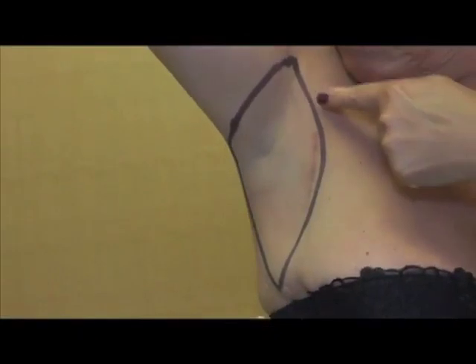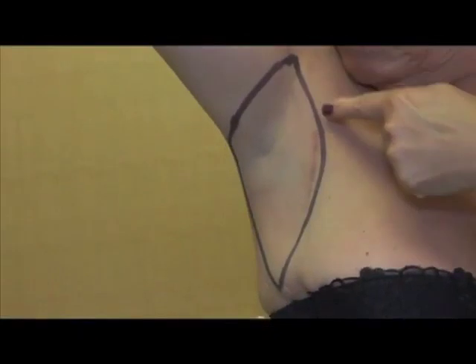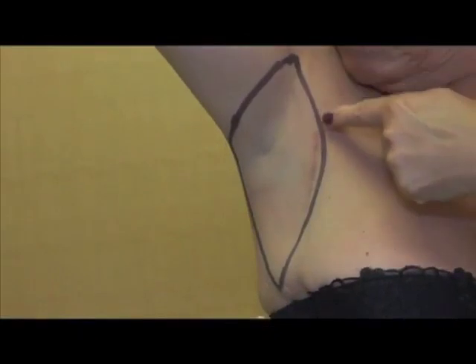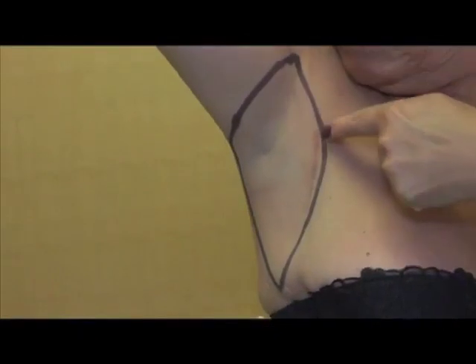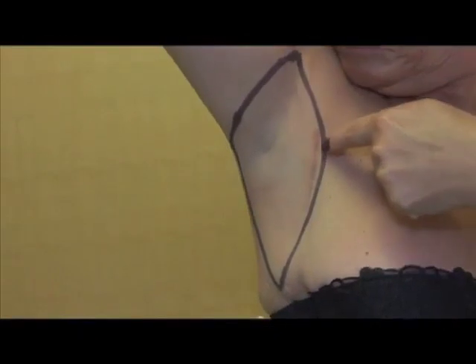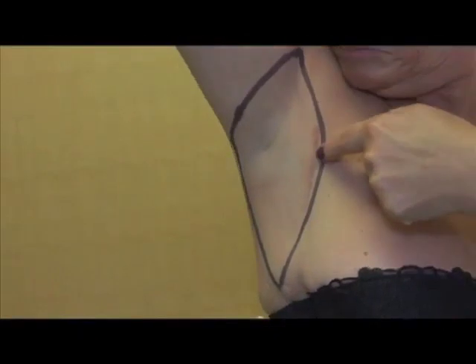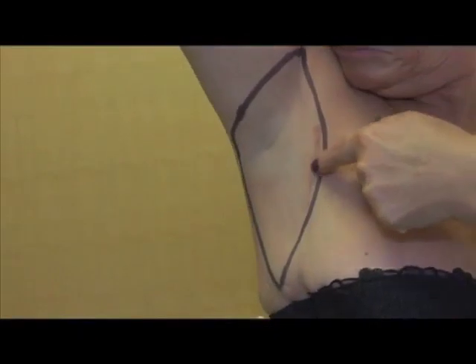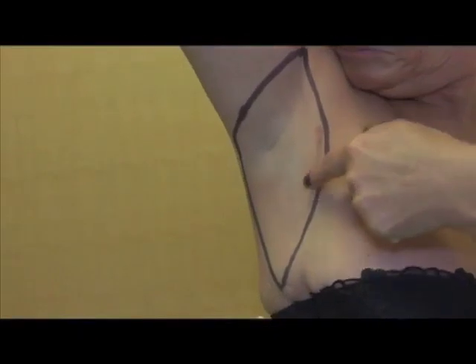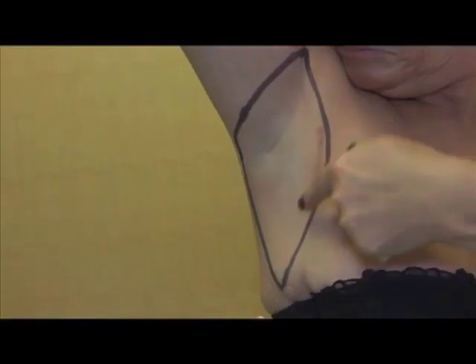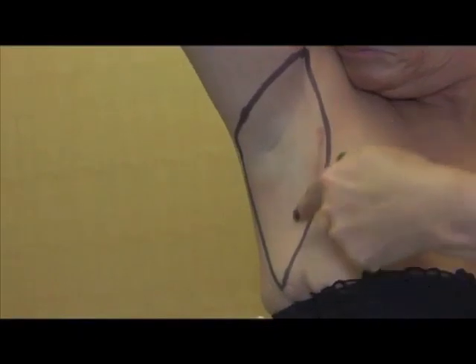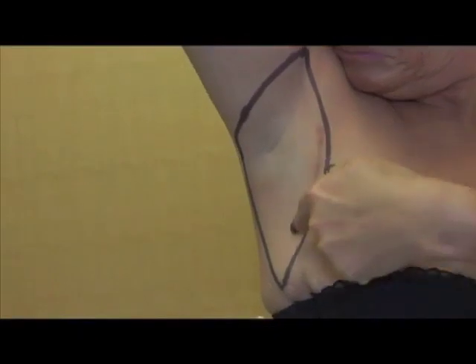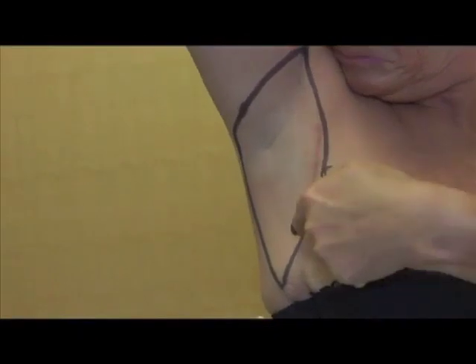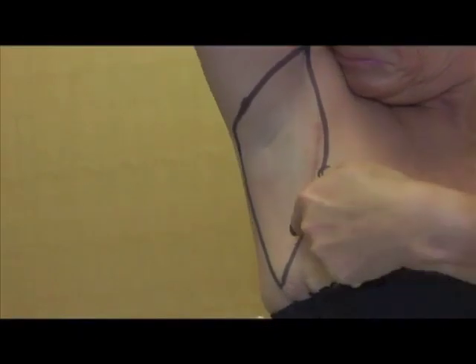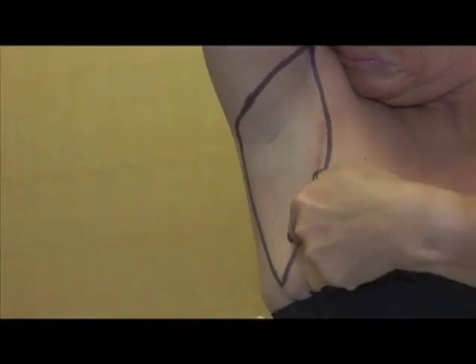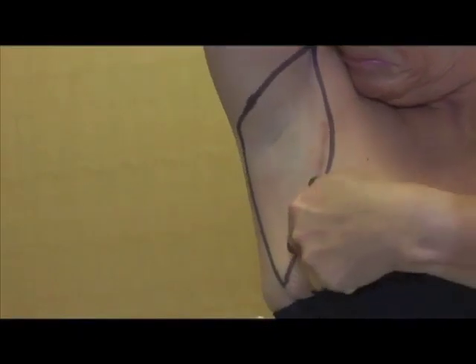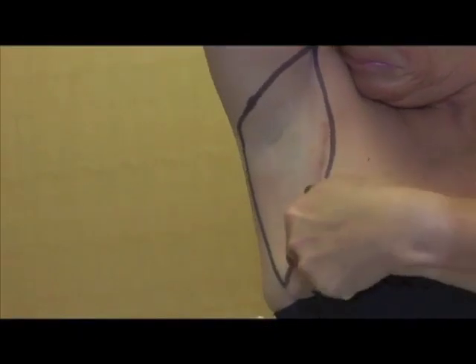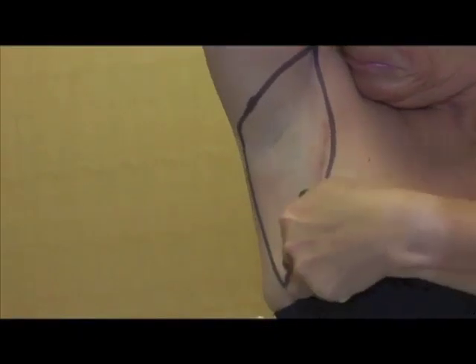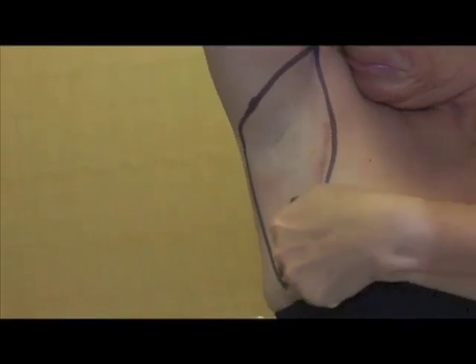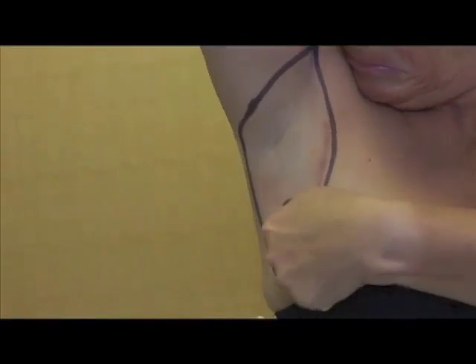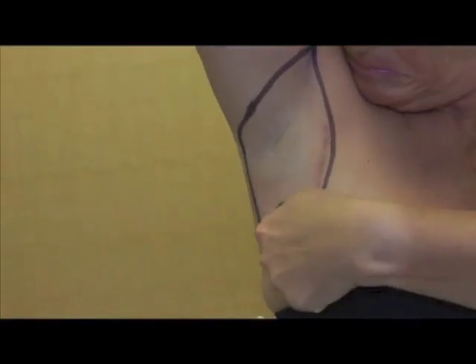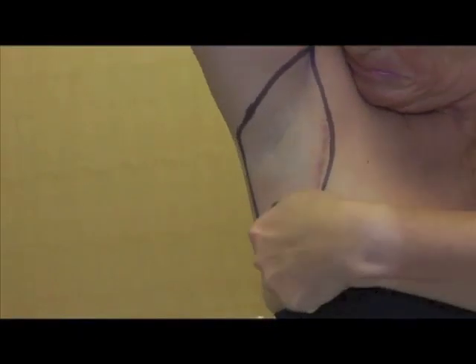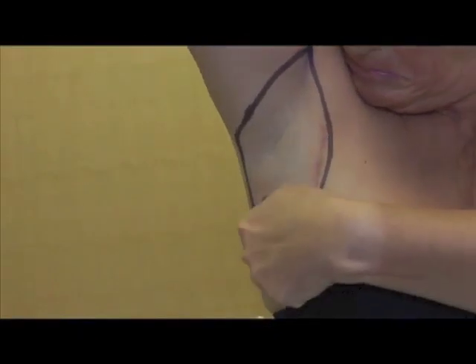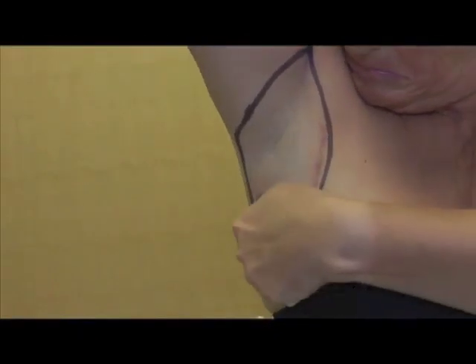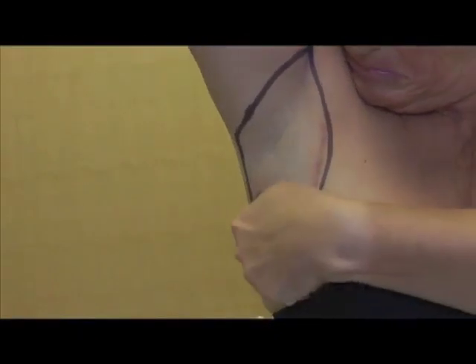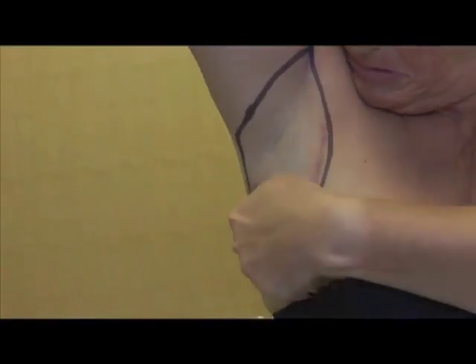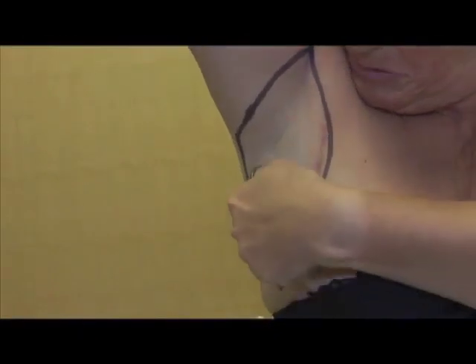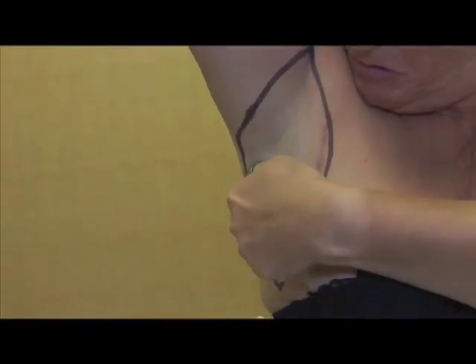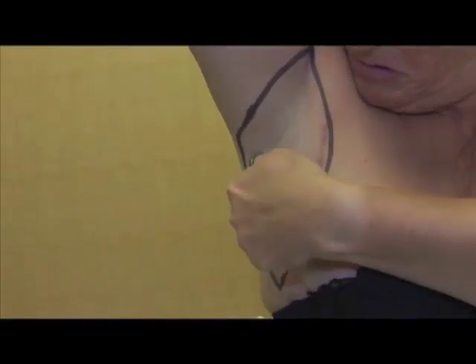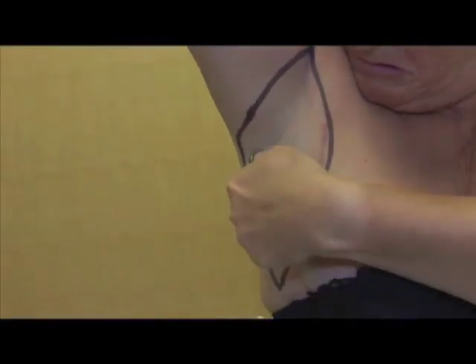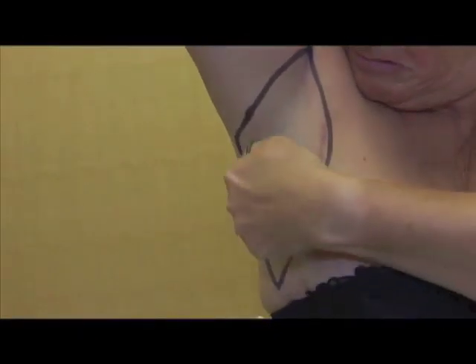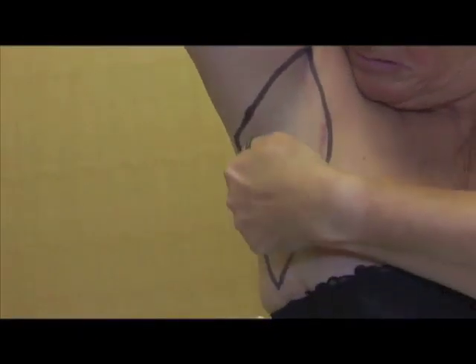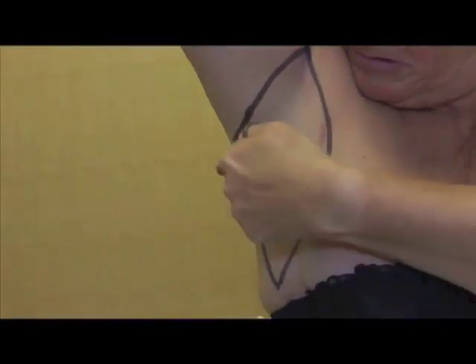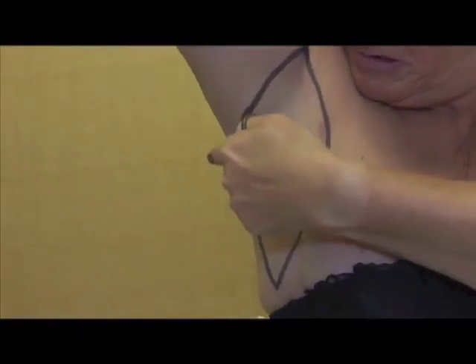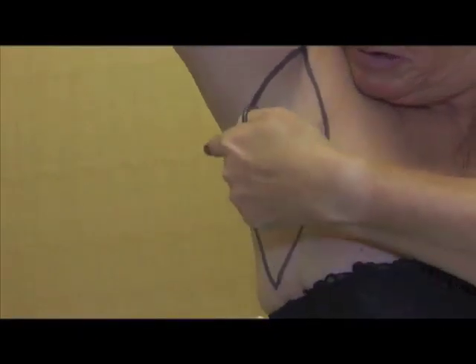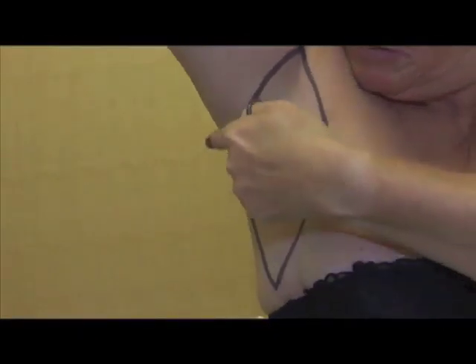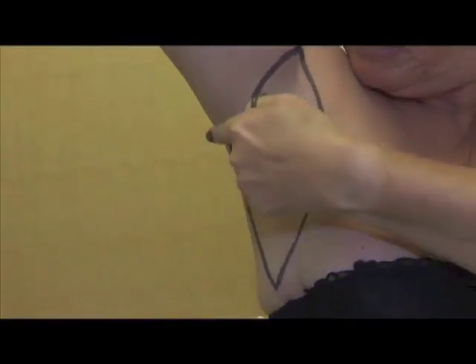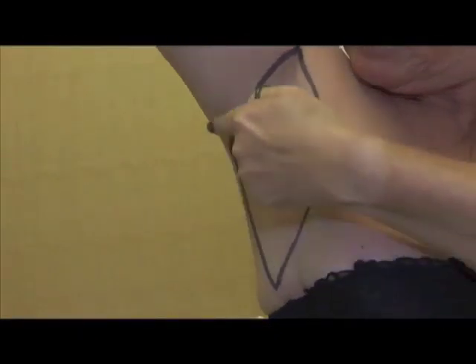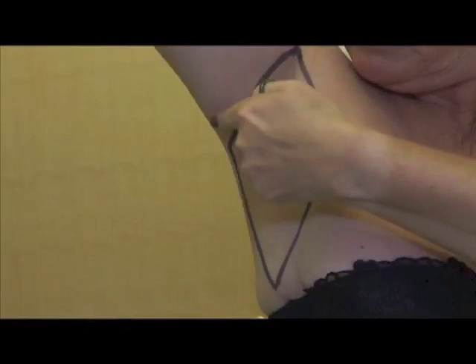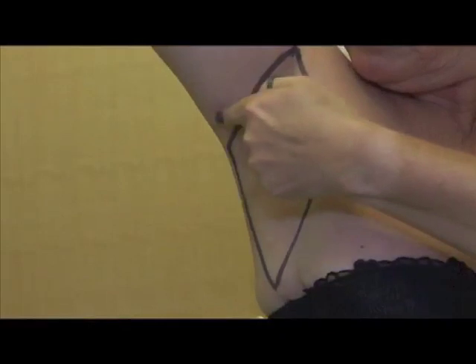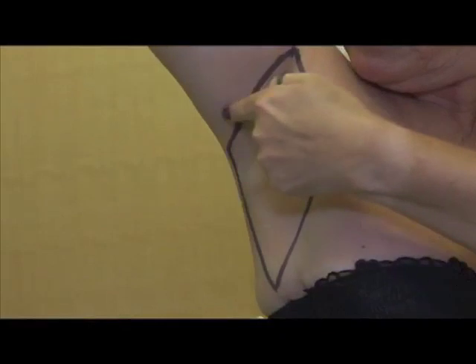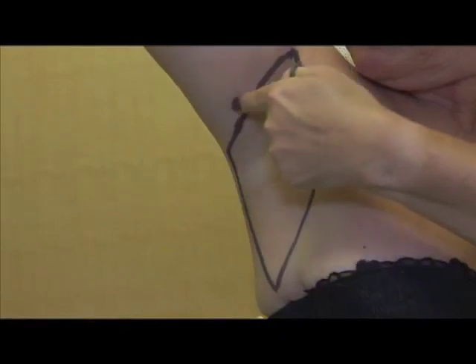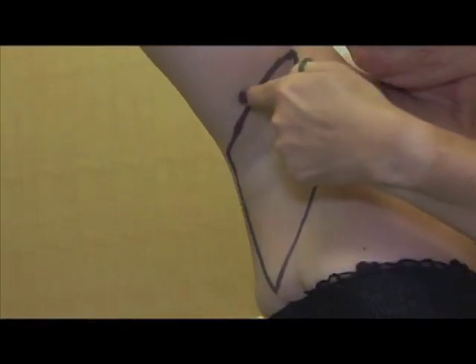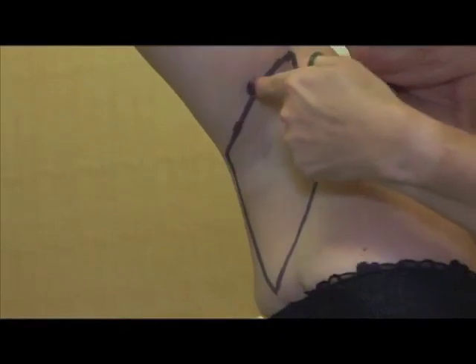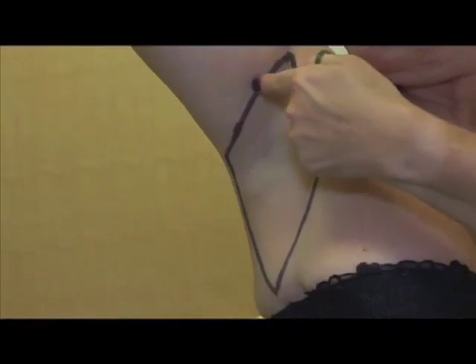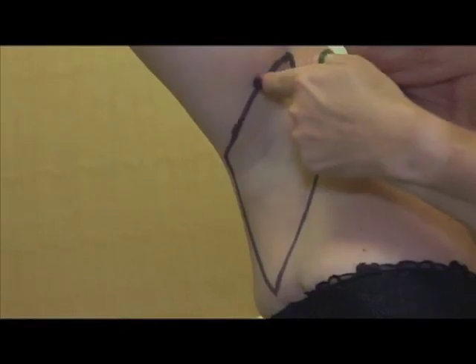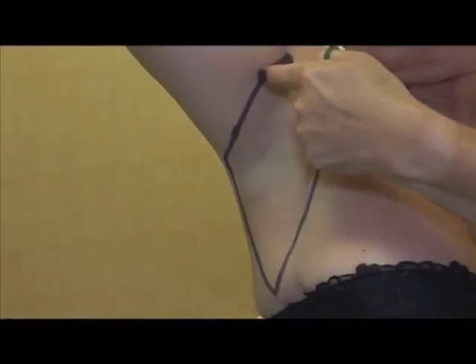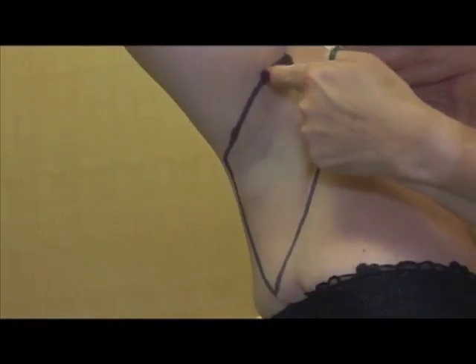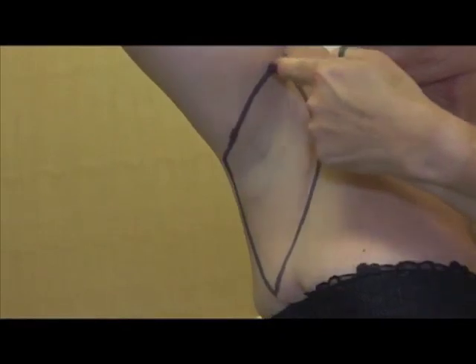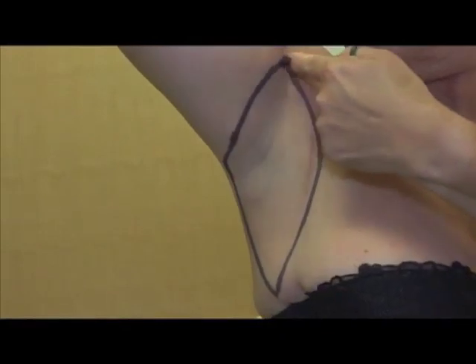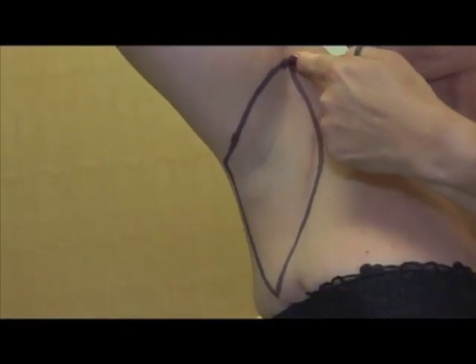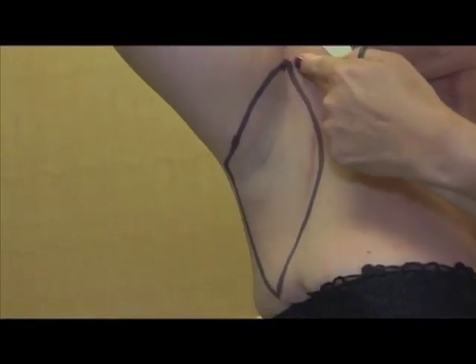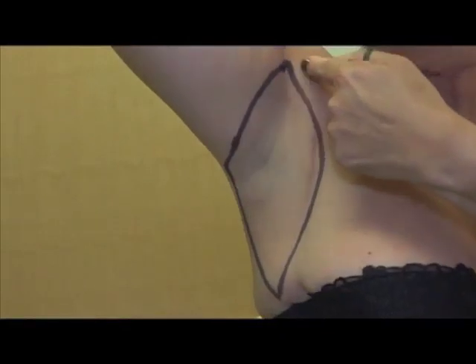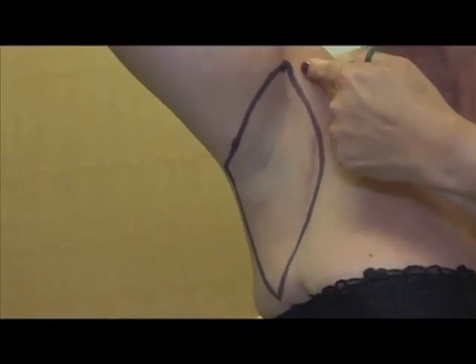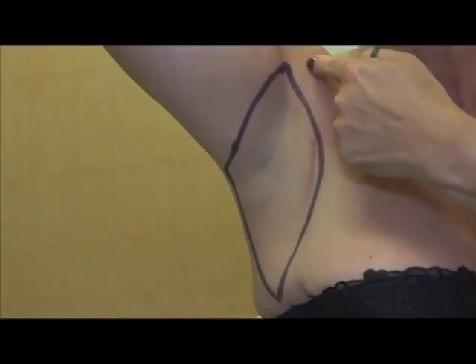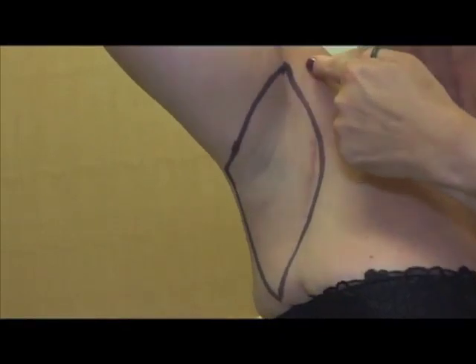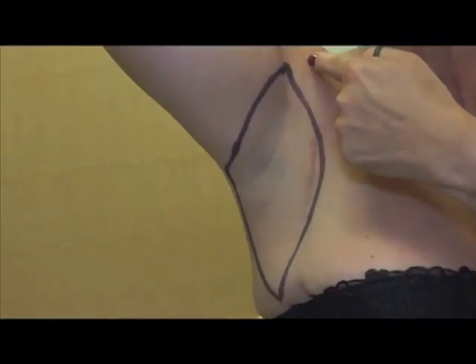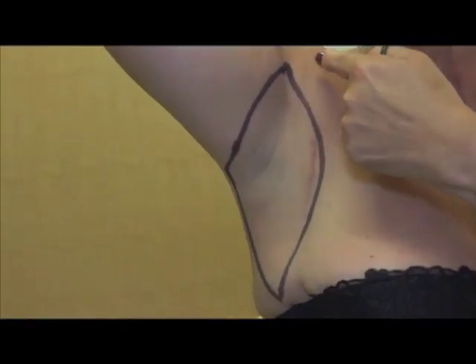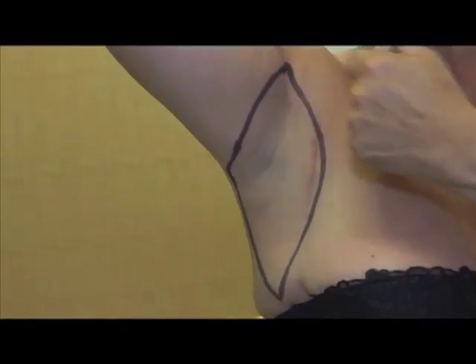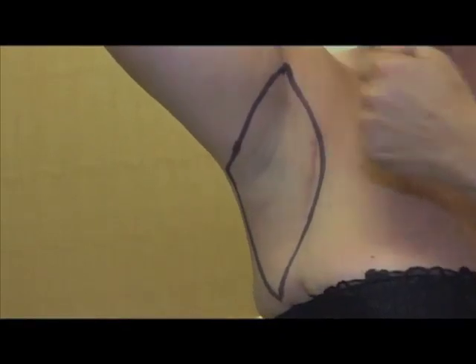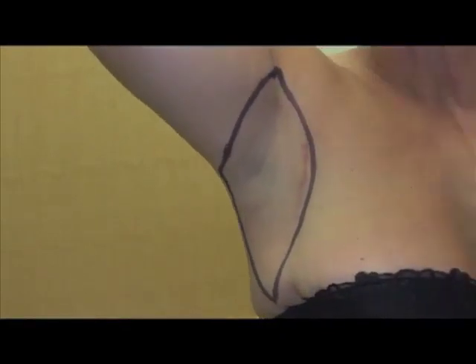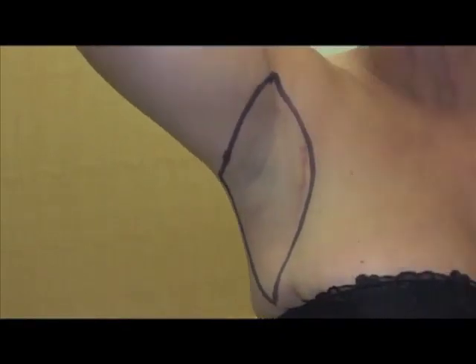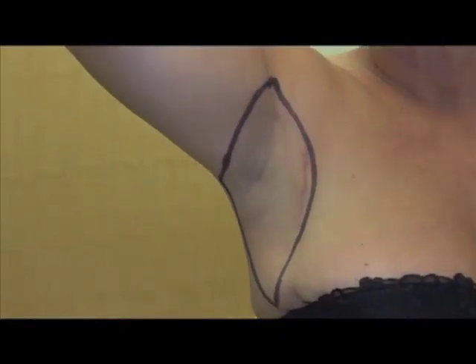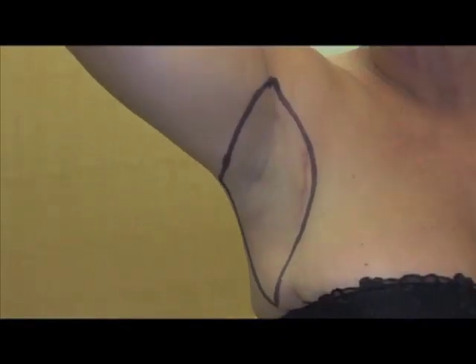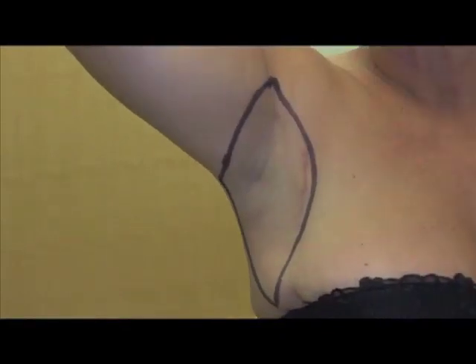The location of the lymph nodes in the armpit have been drawn on this subject. They are found underneath the skin in a triangular region as shown.